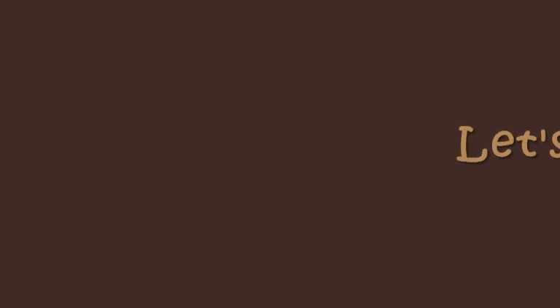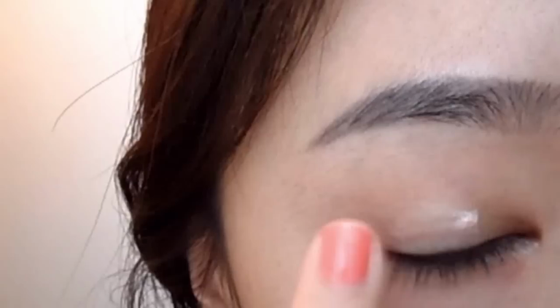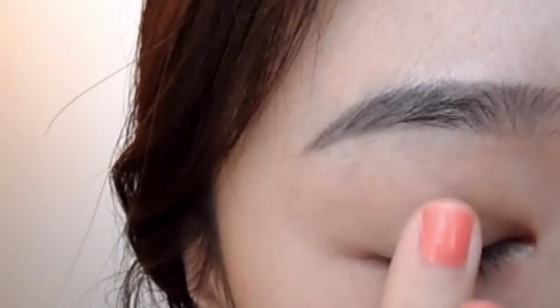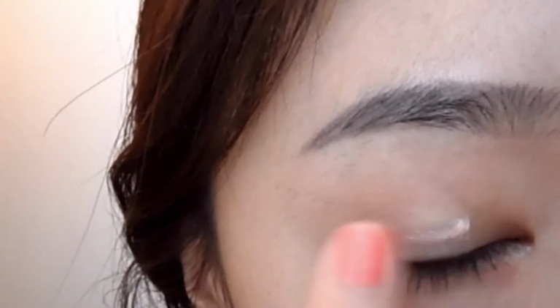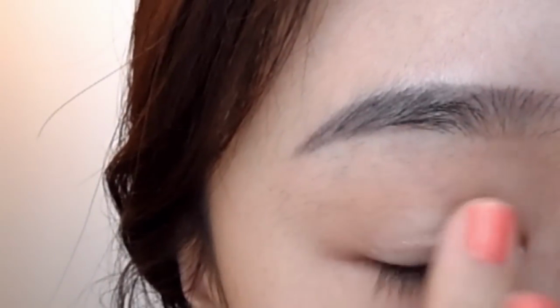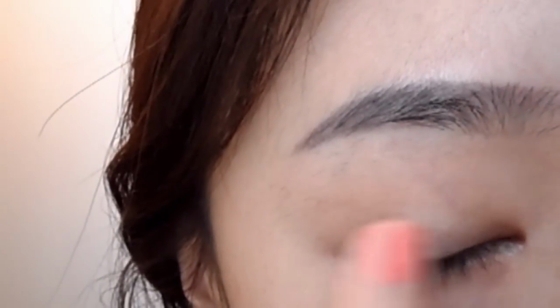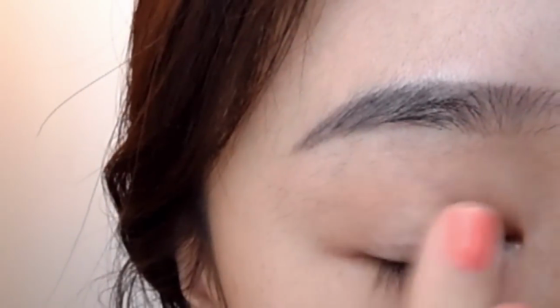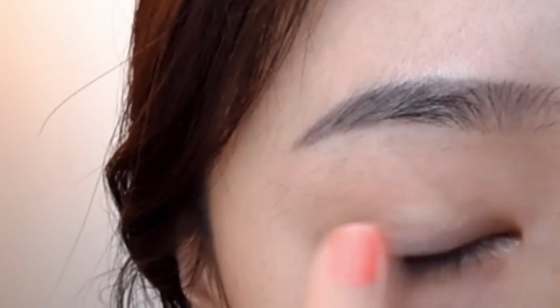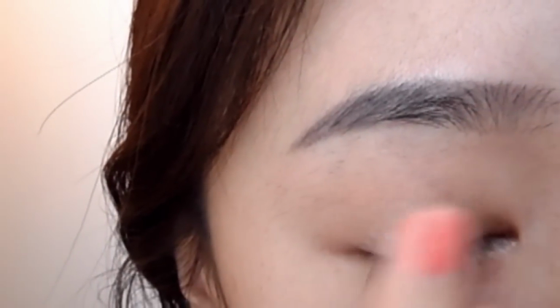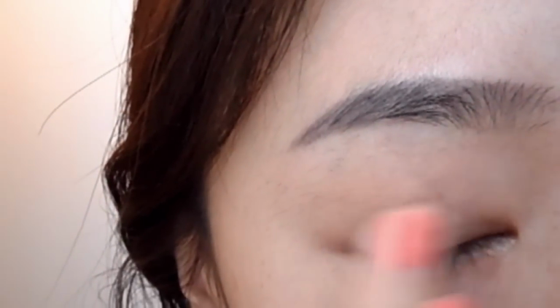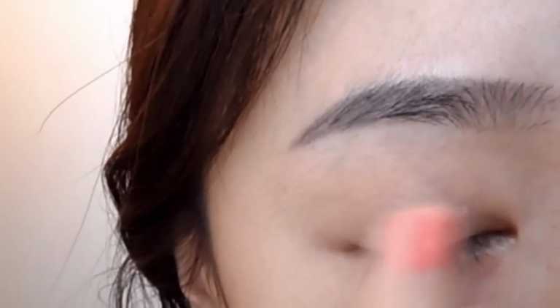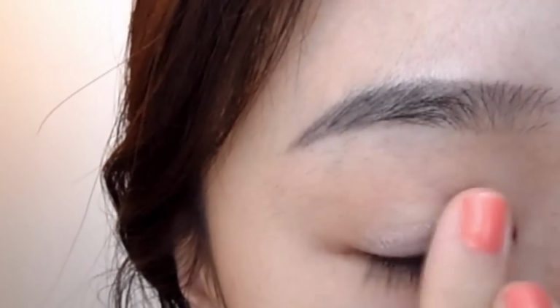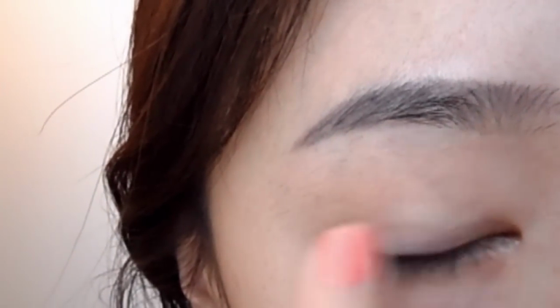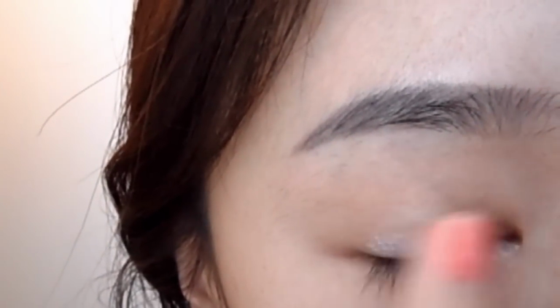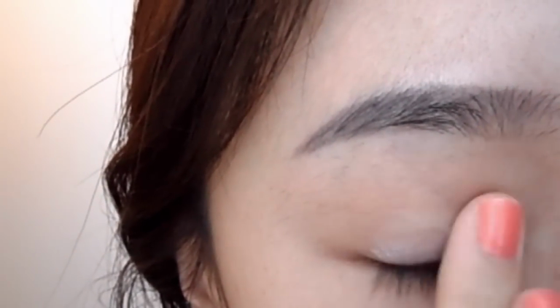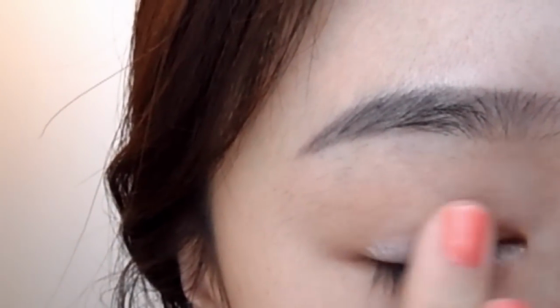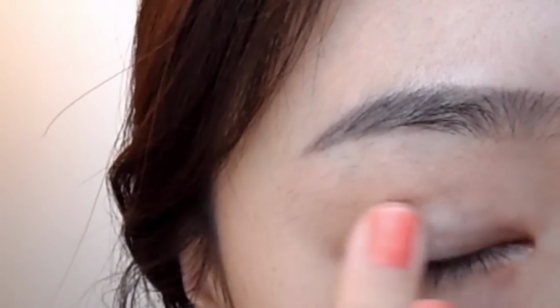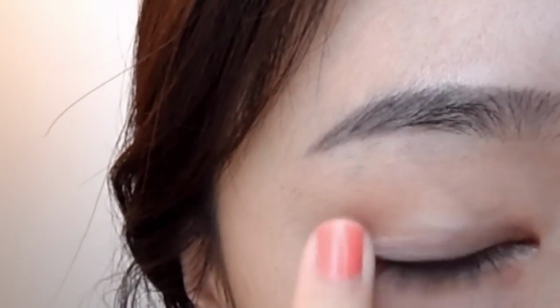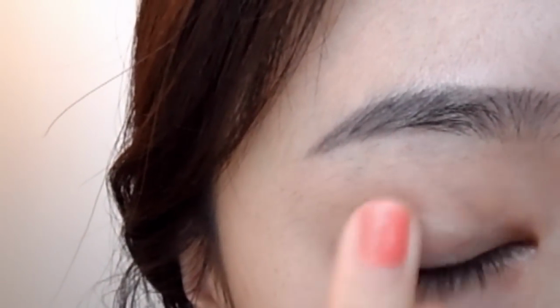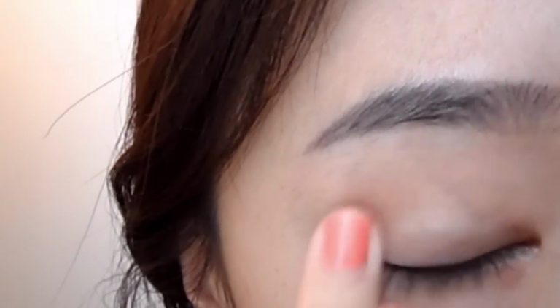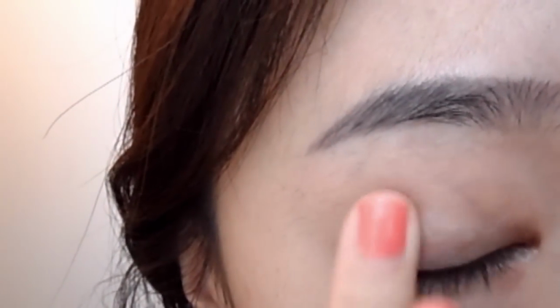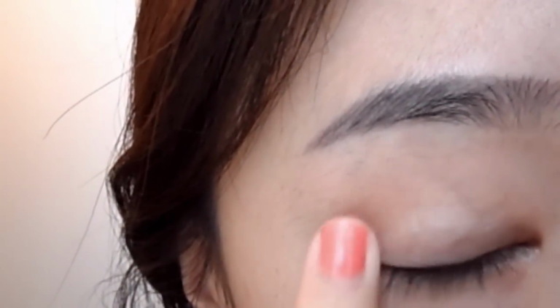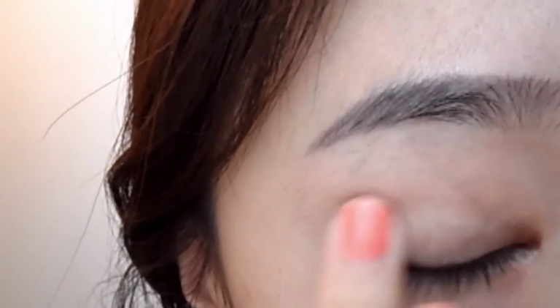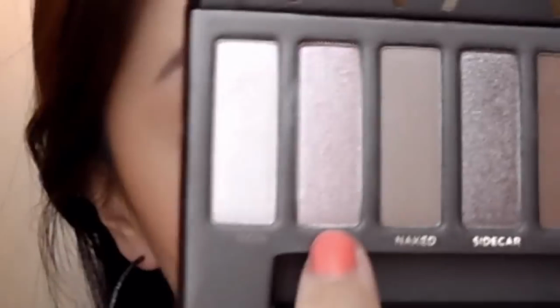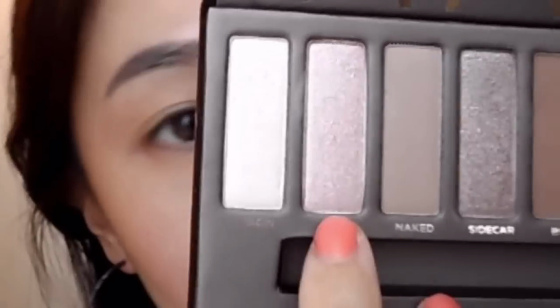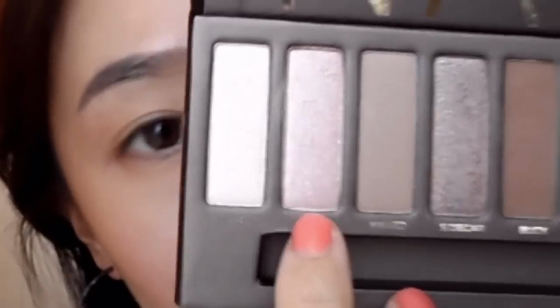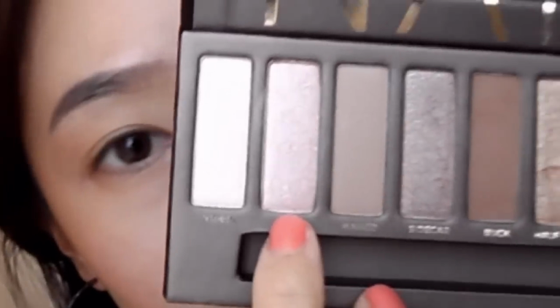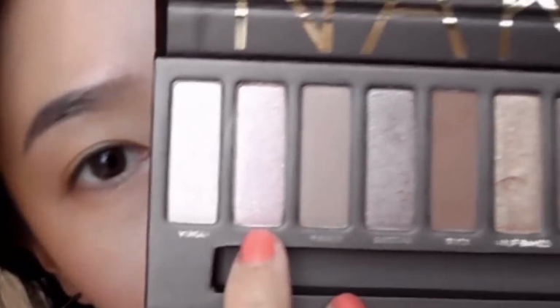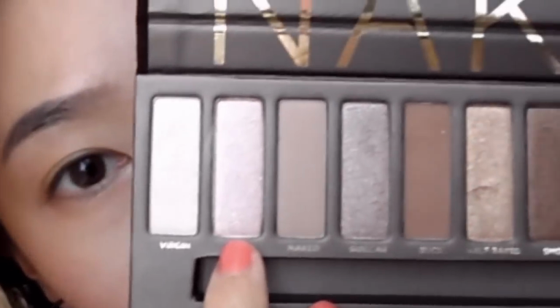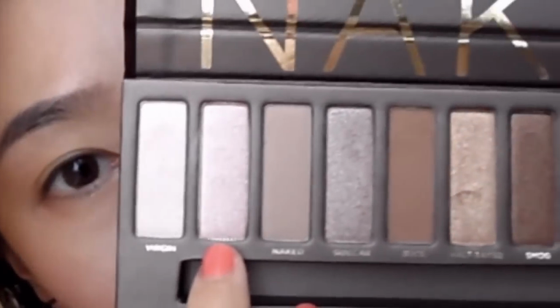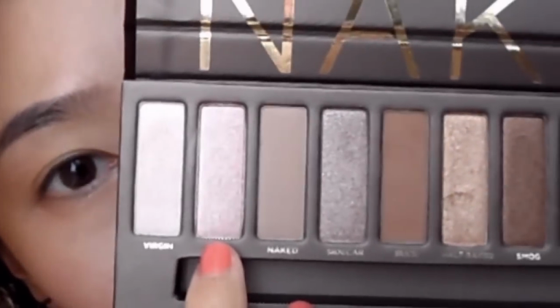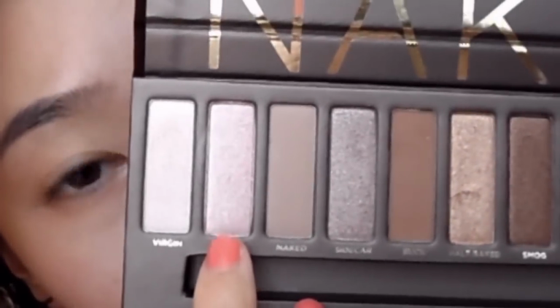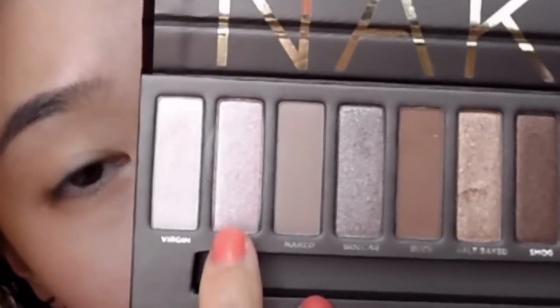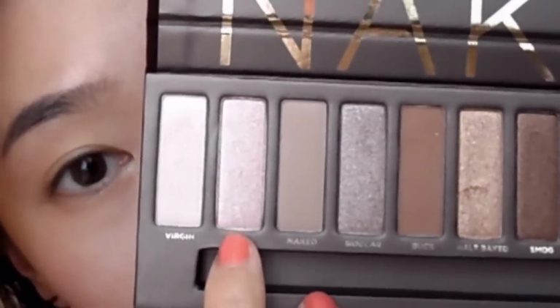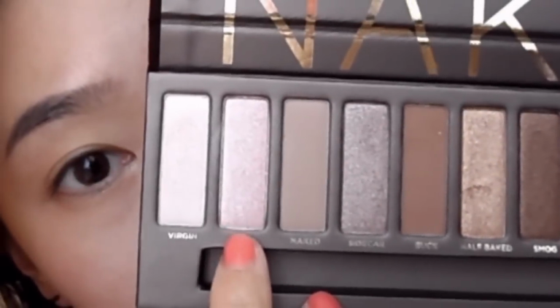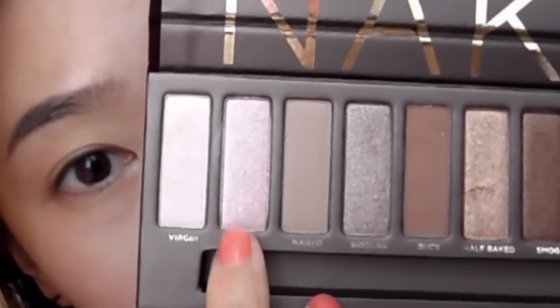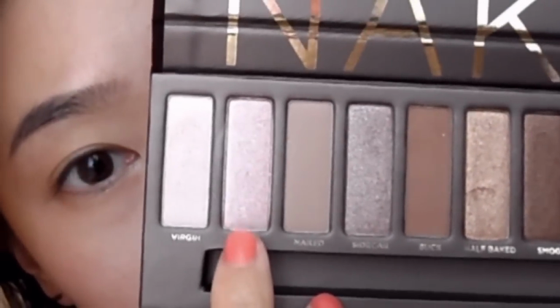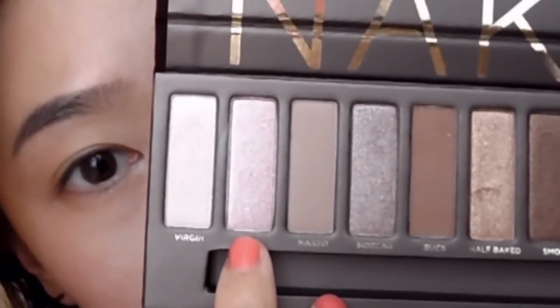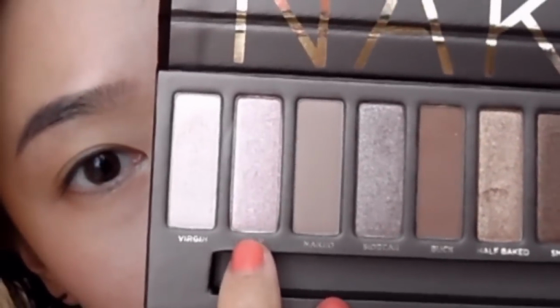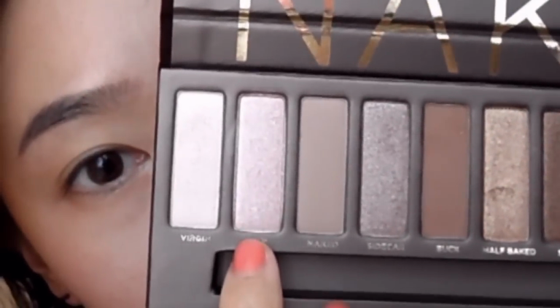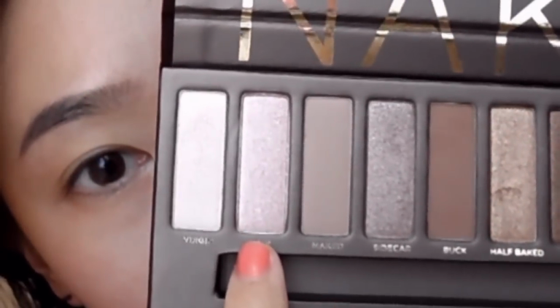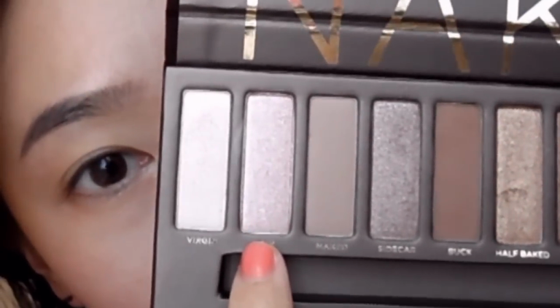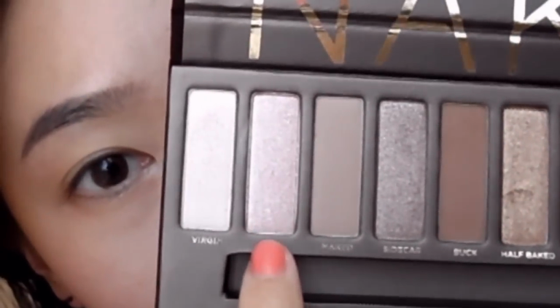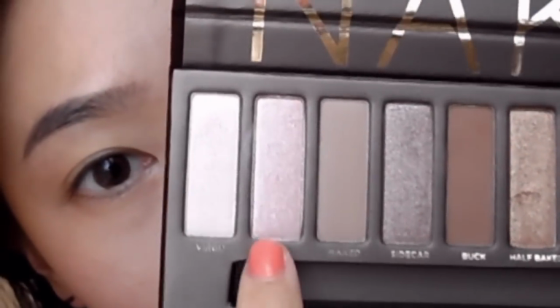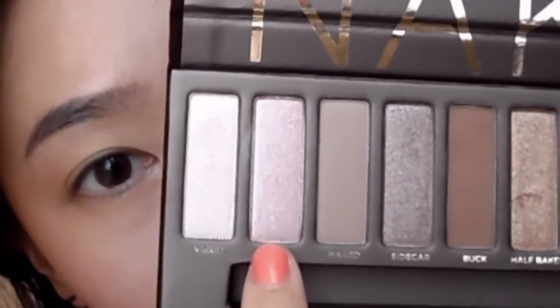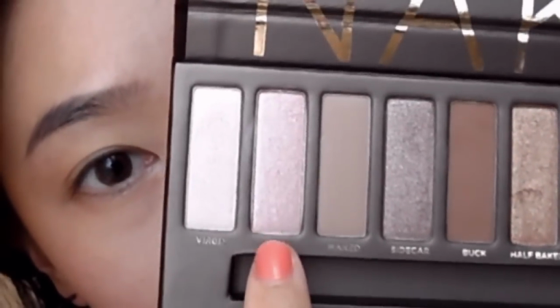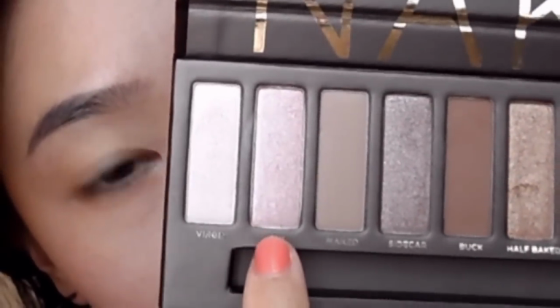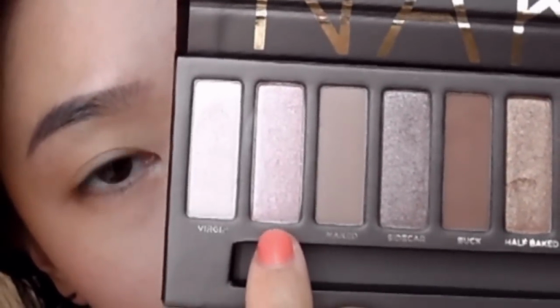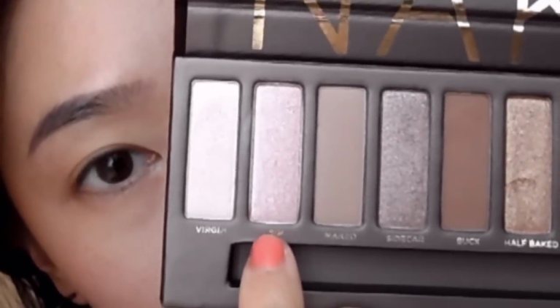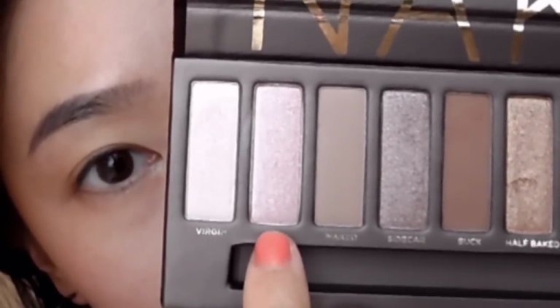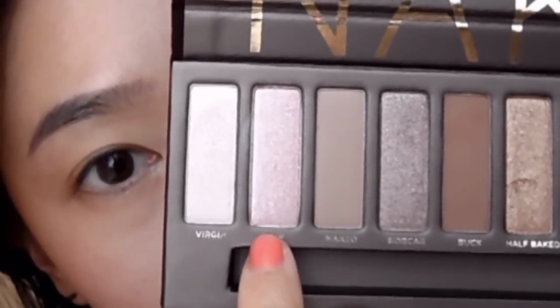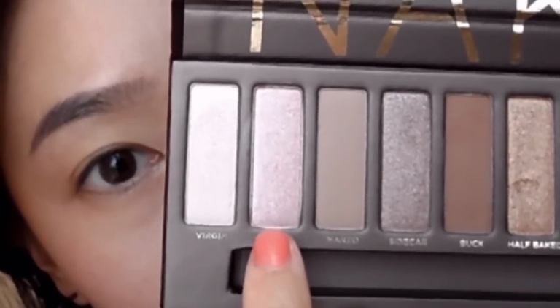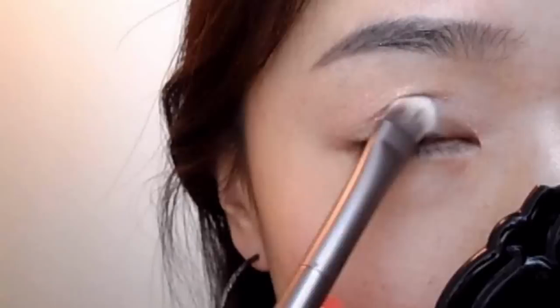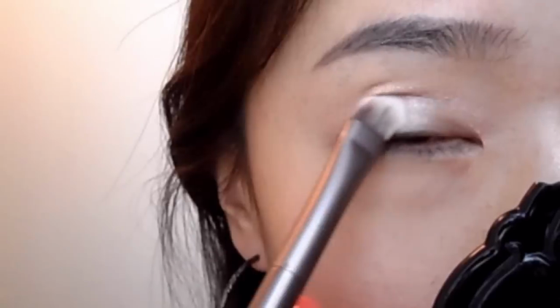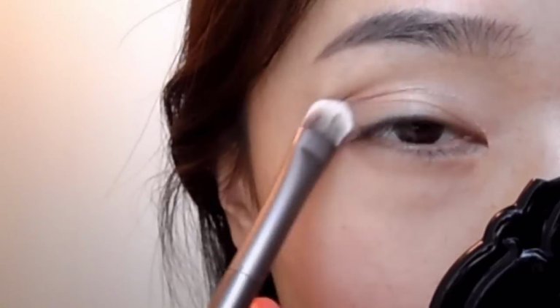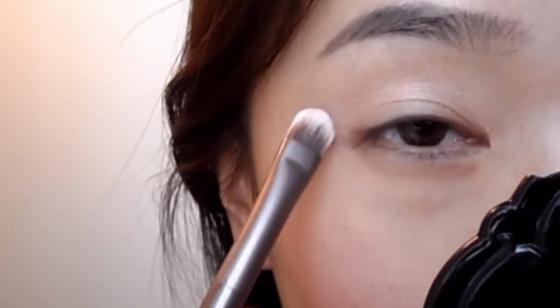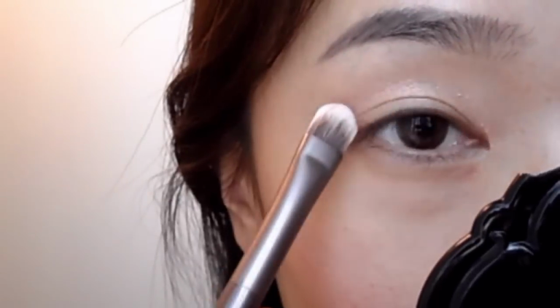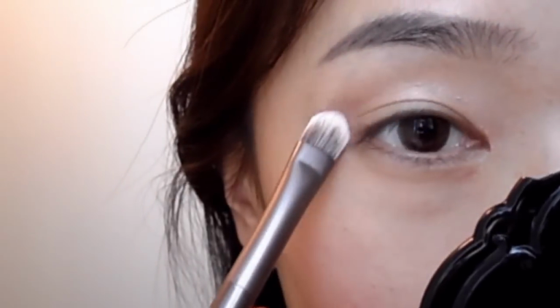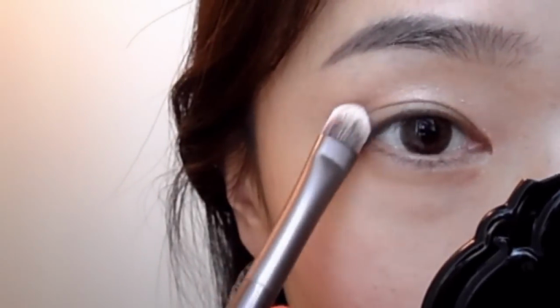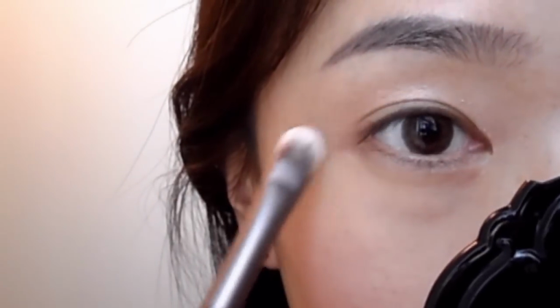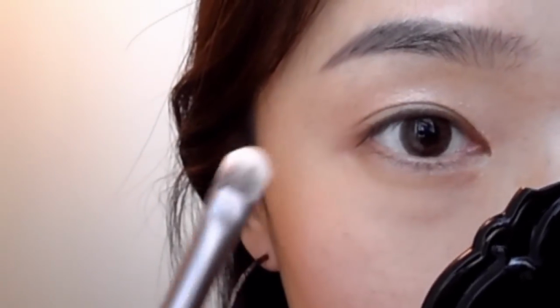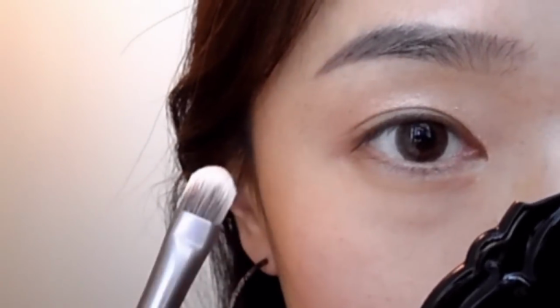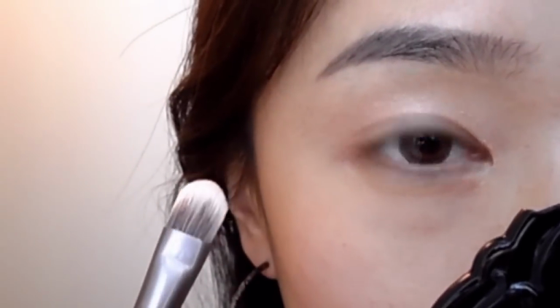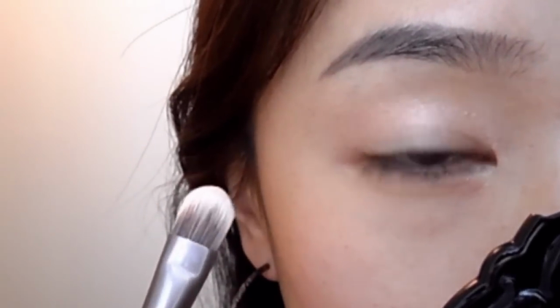Using the primer potion, I'm going to apply that first. Then using the Scent eyeshadow, I'm going to apply that all over my lids.